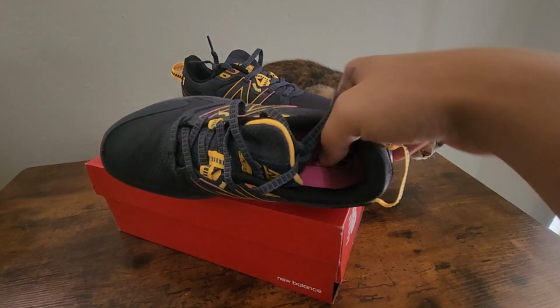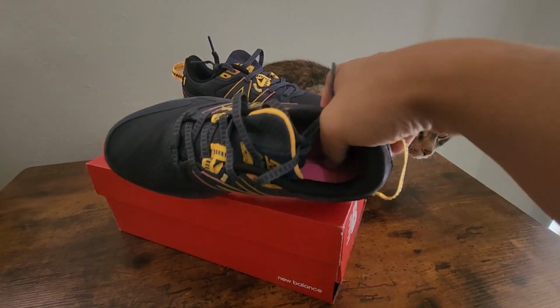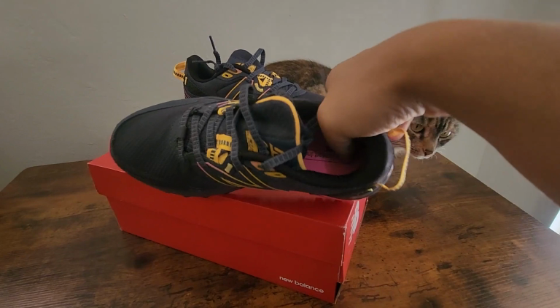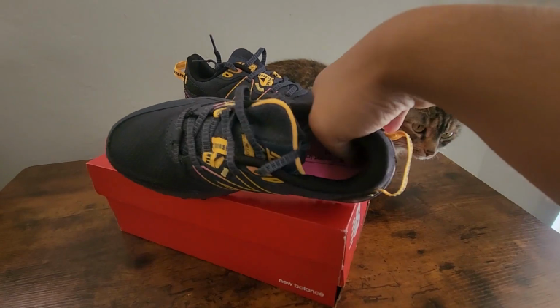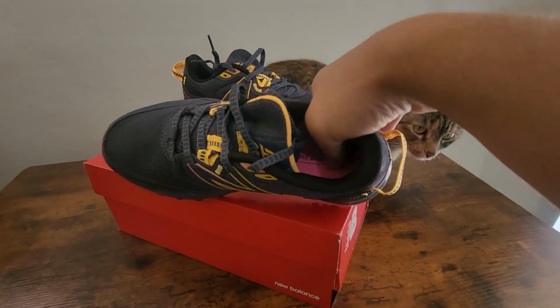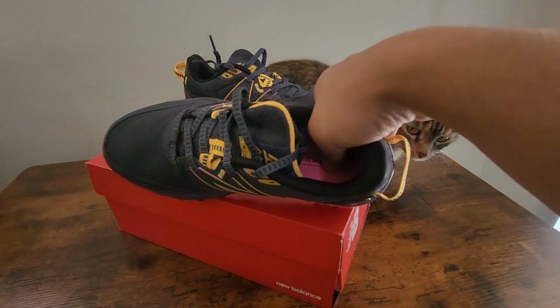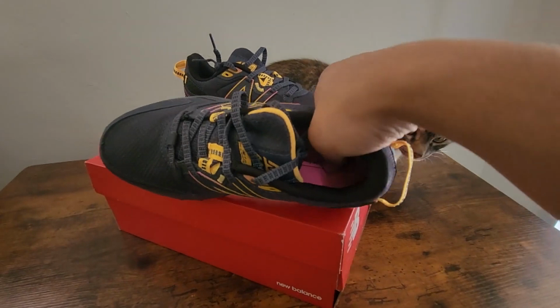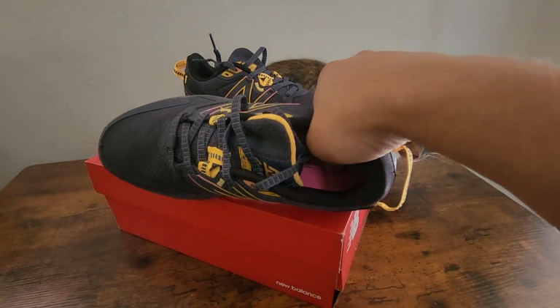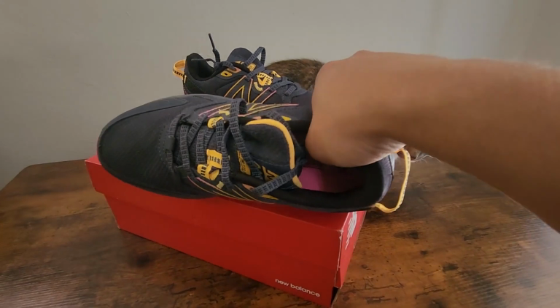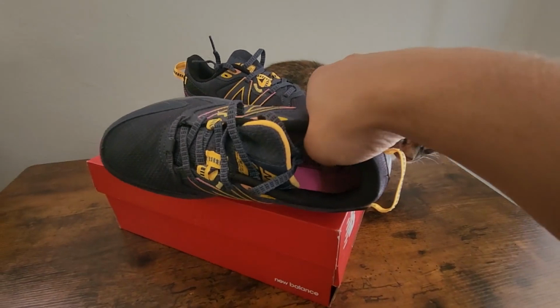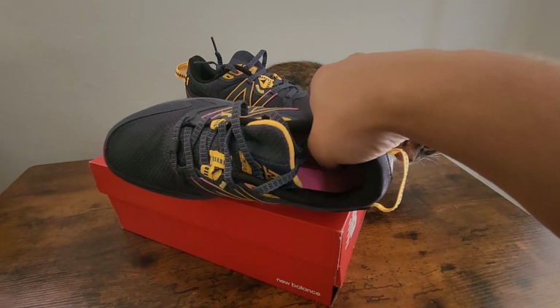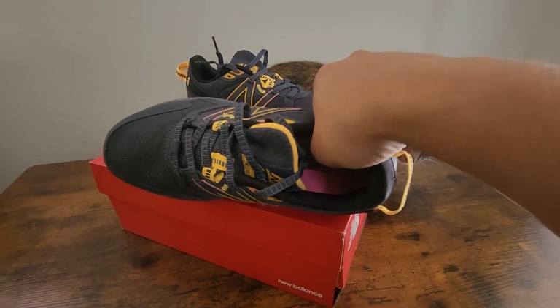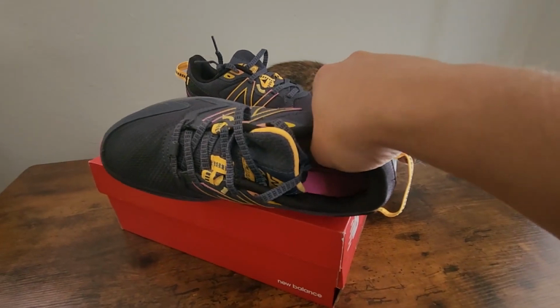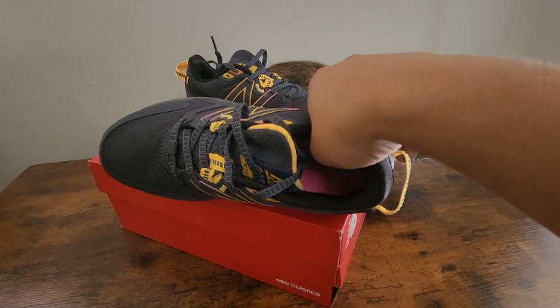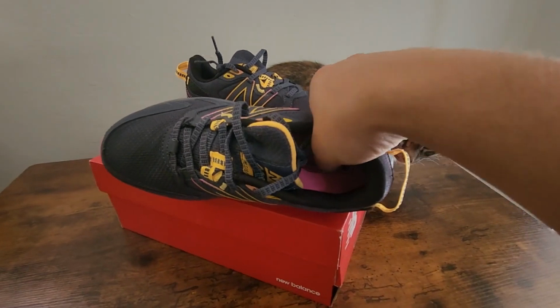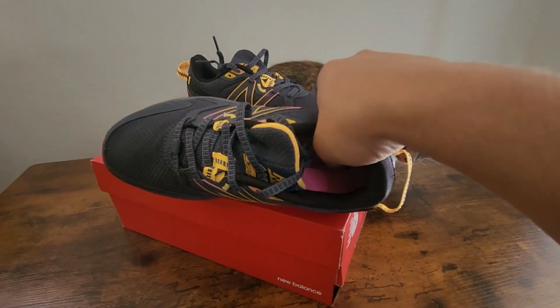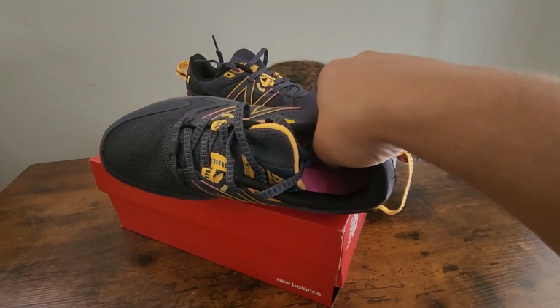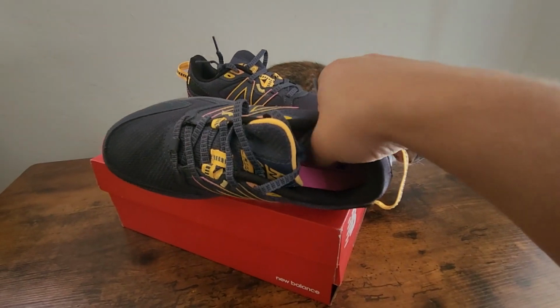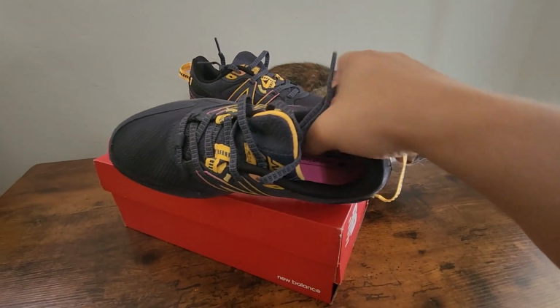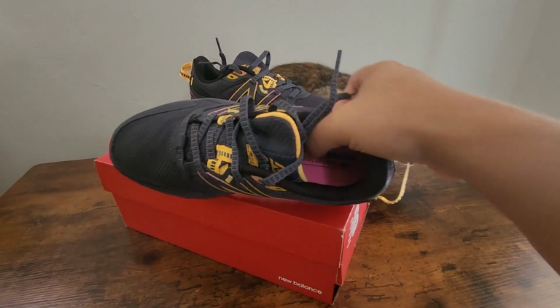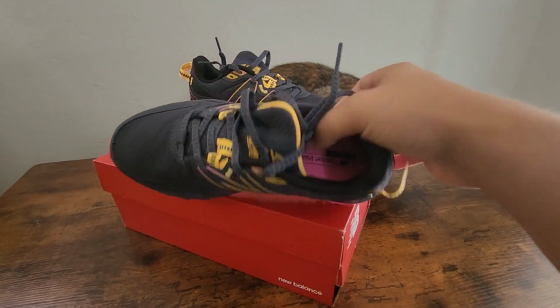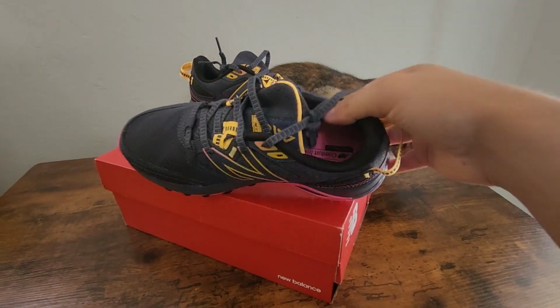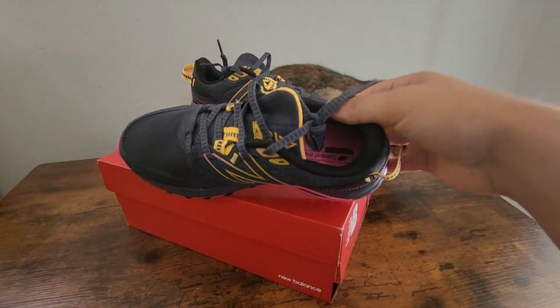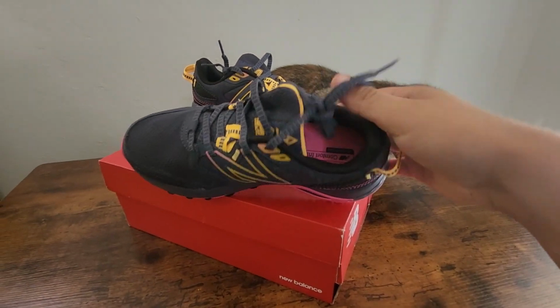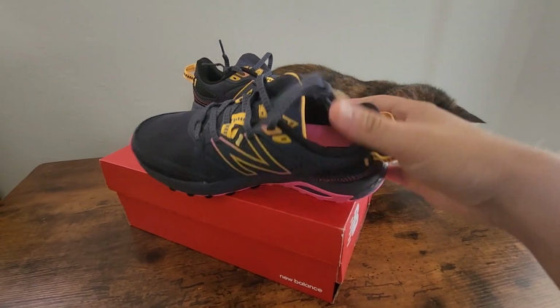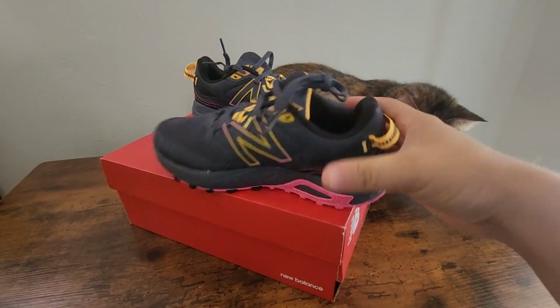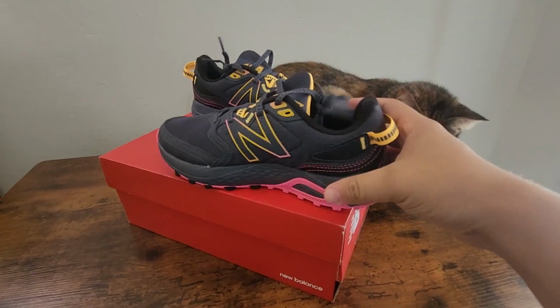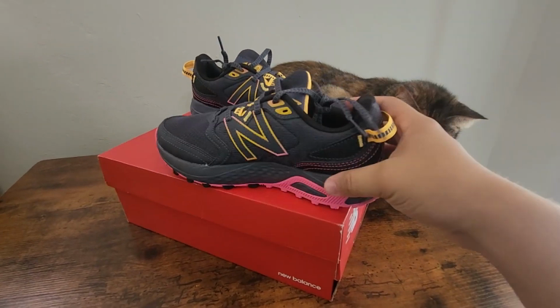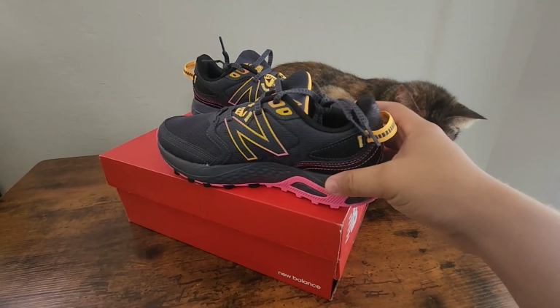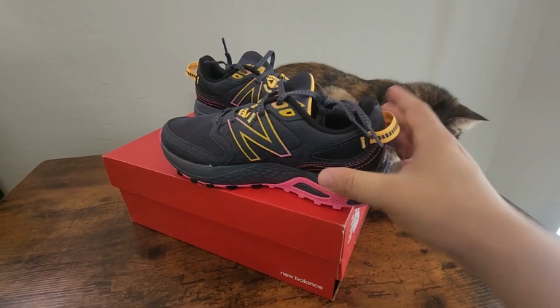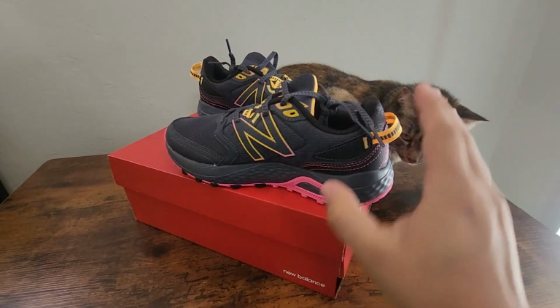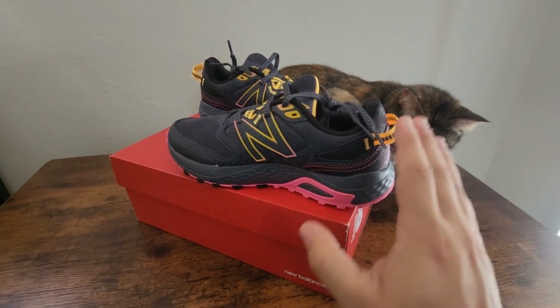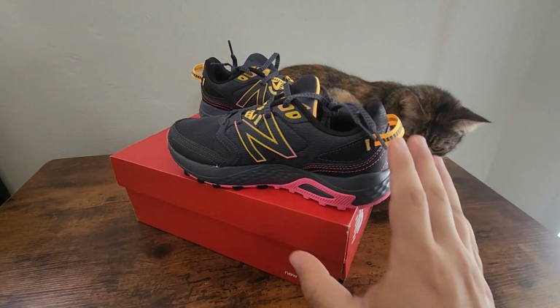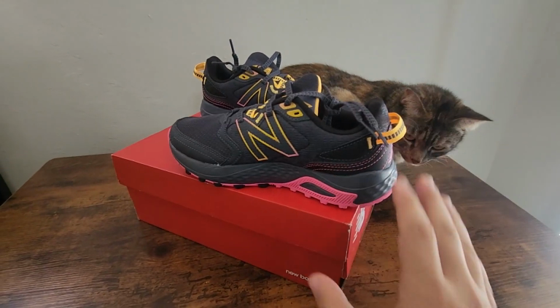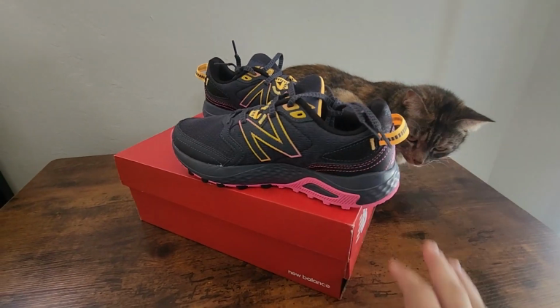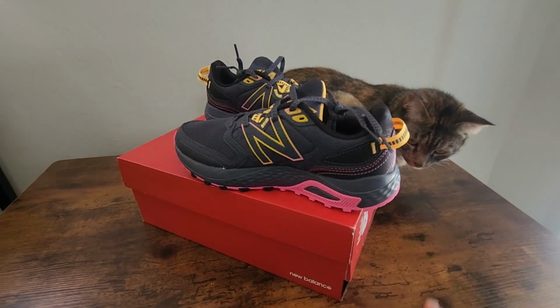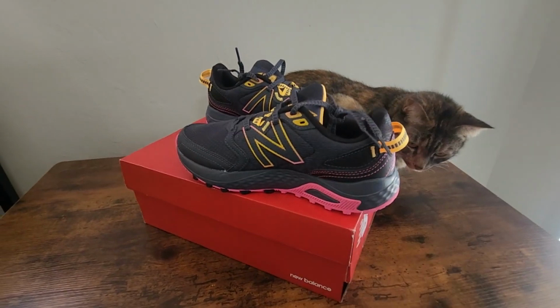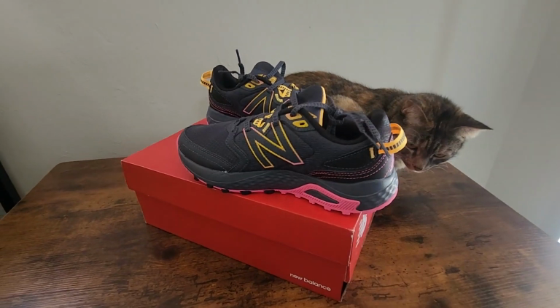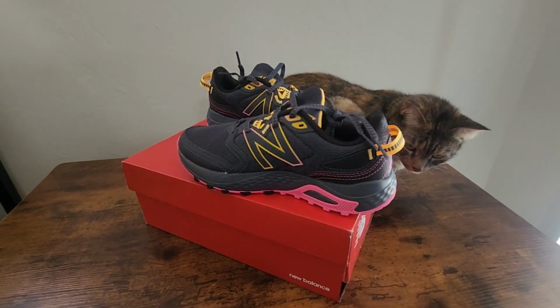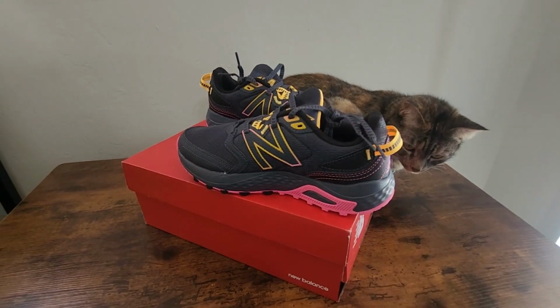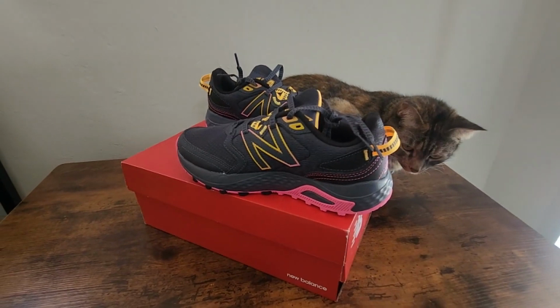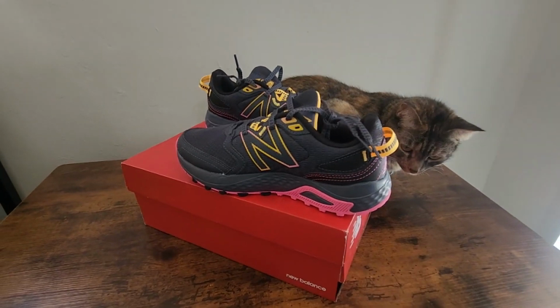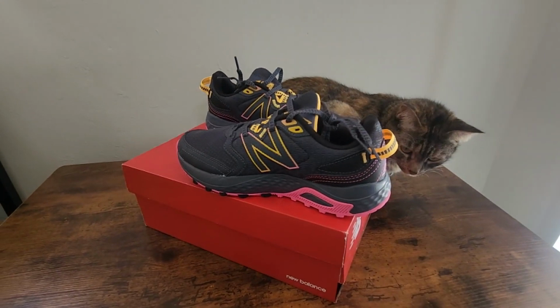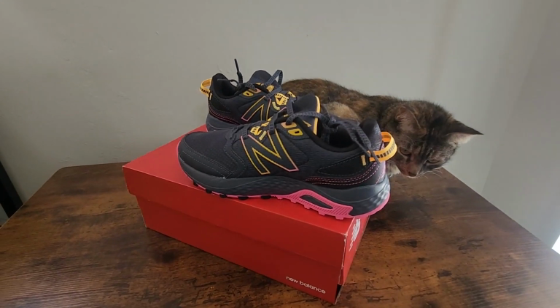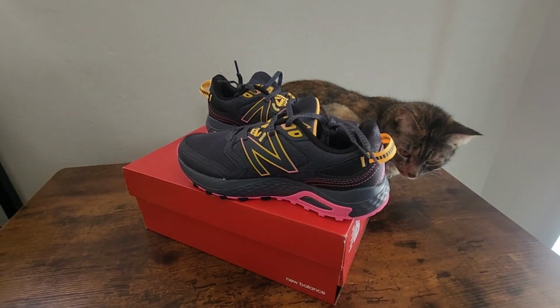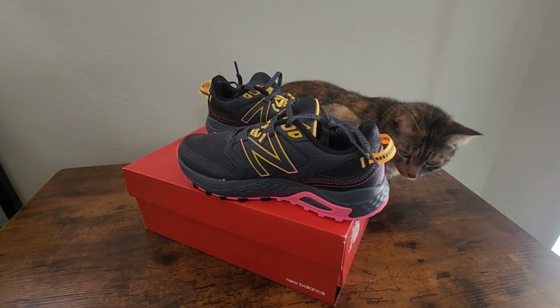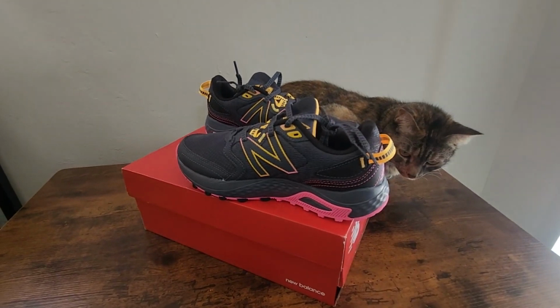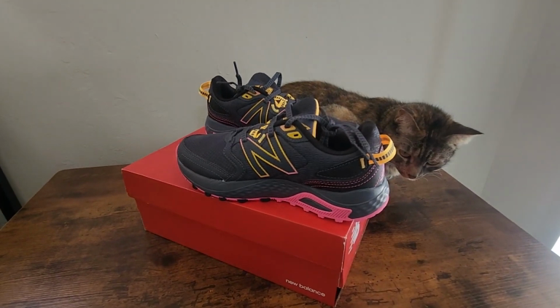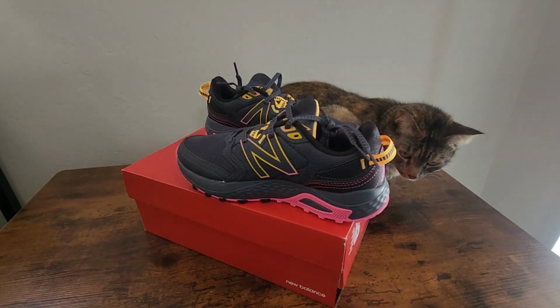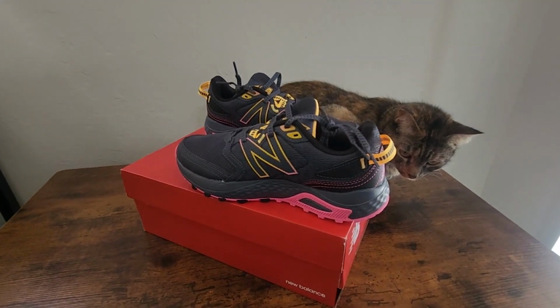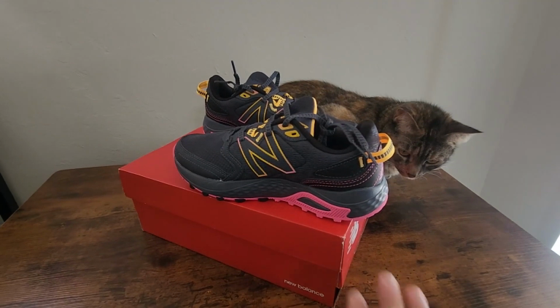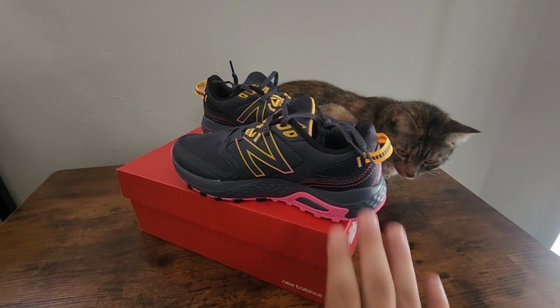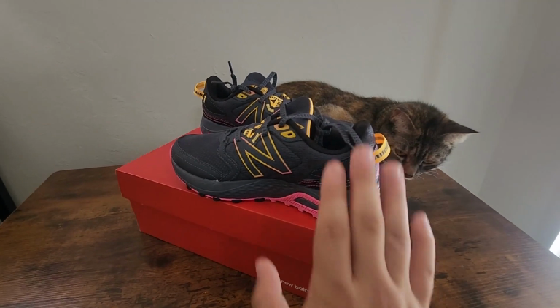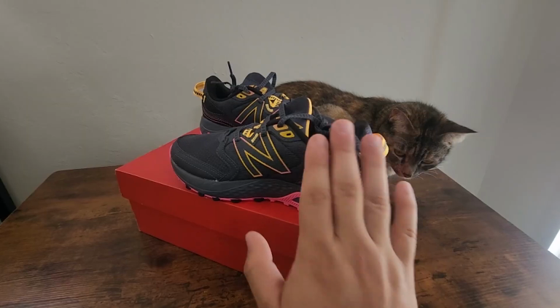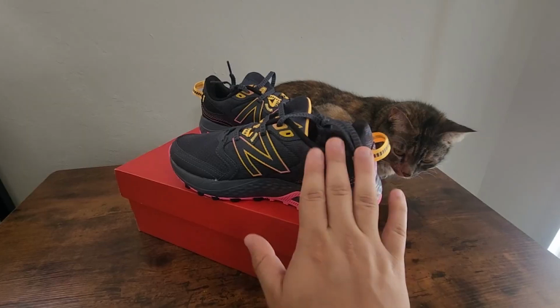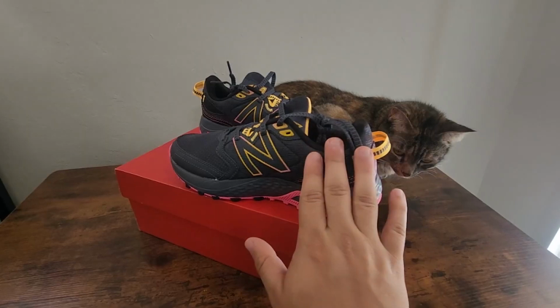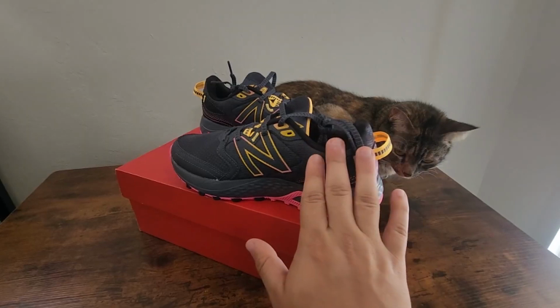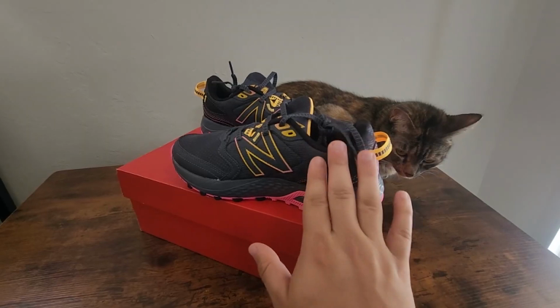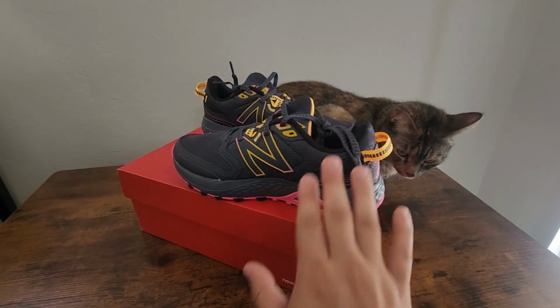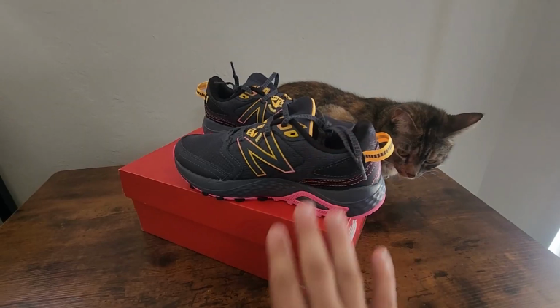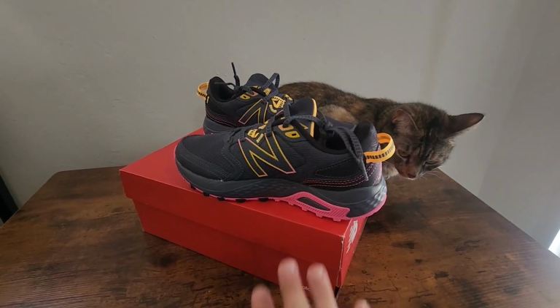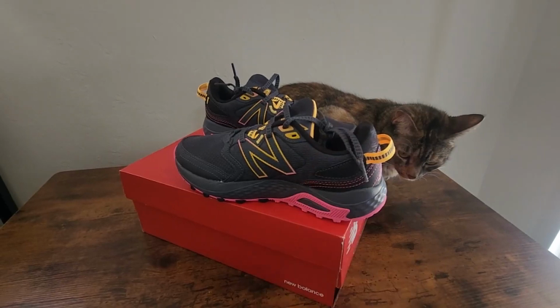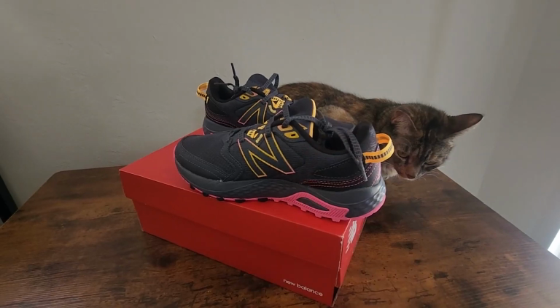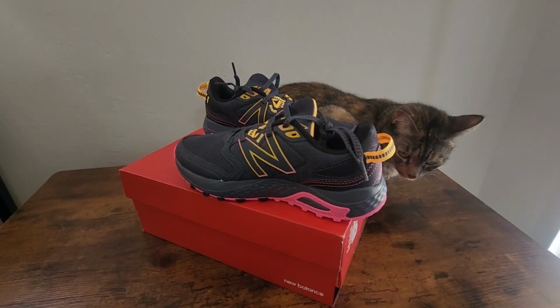The soles on these are pretty decent — they're pretty soft but not too soft, so they're nice and sturdy for running the trails. Overall, I think they're a pretty great shoe.